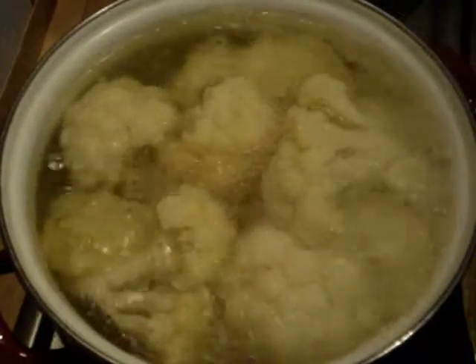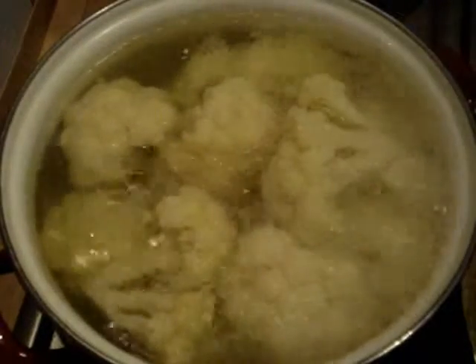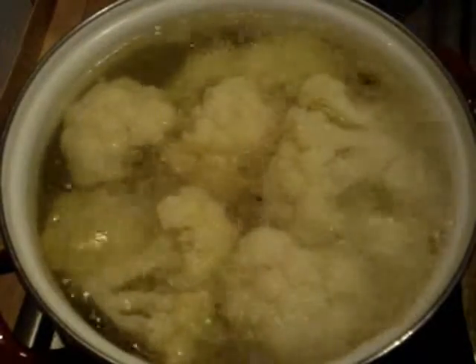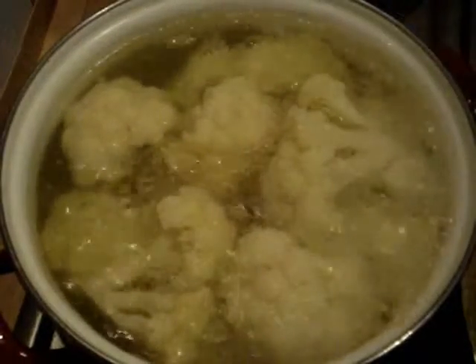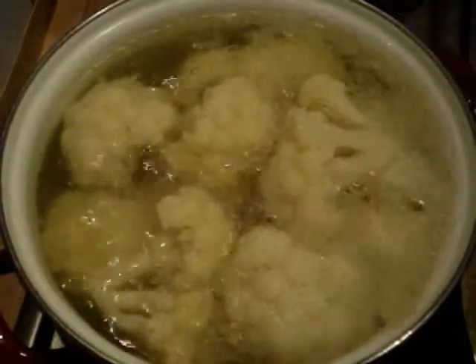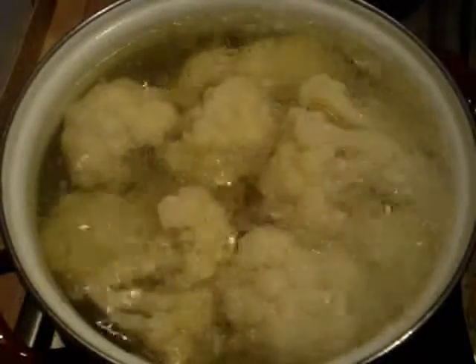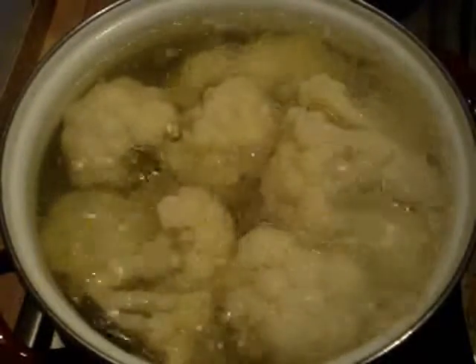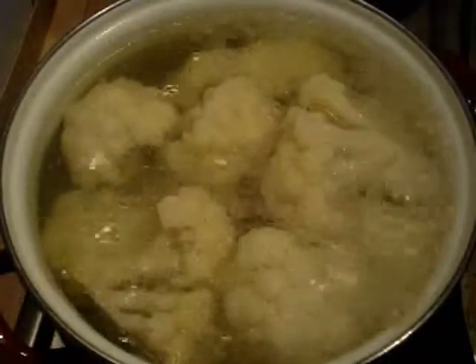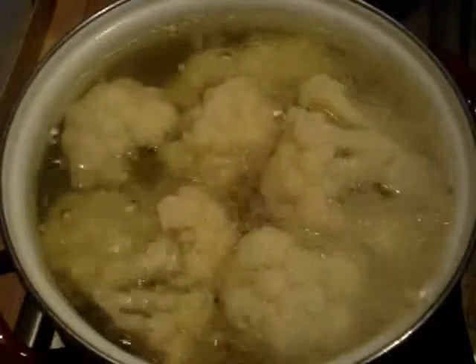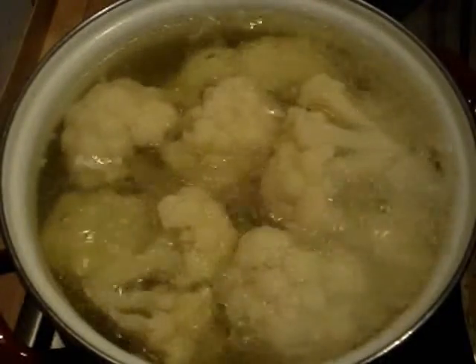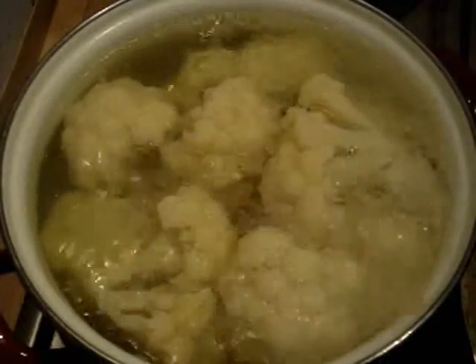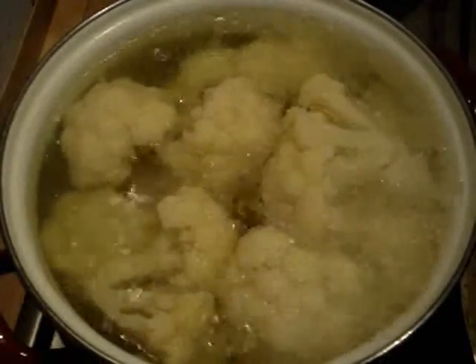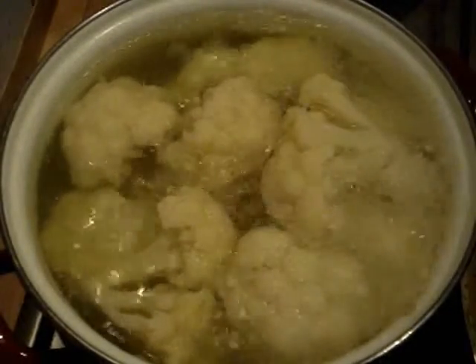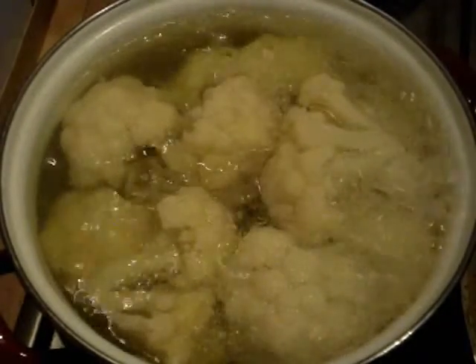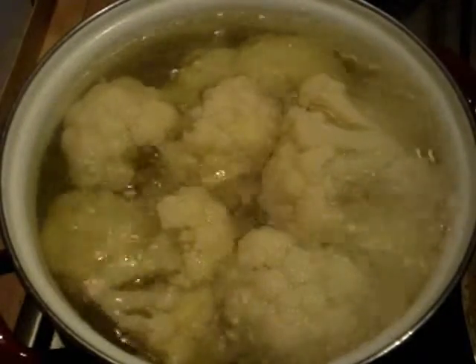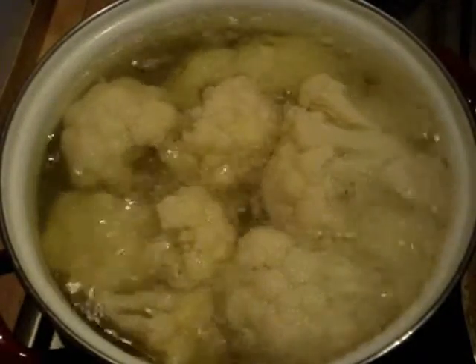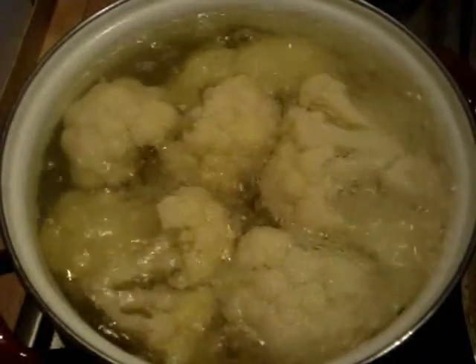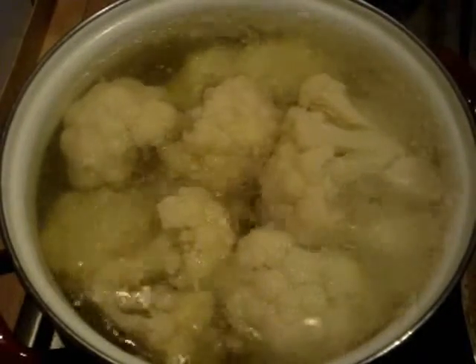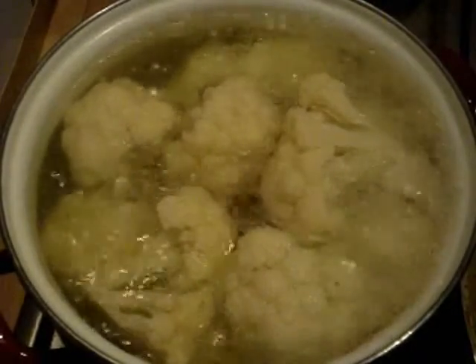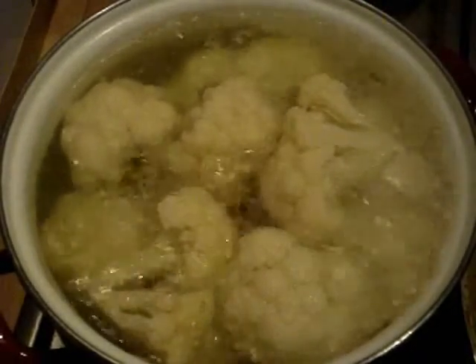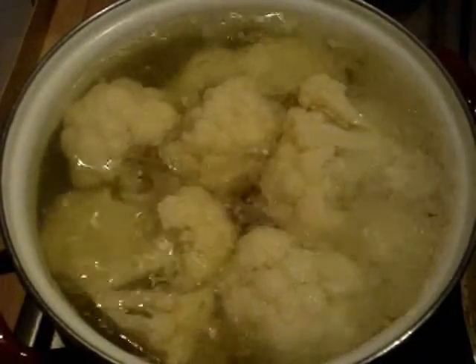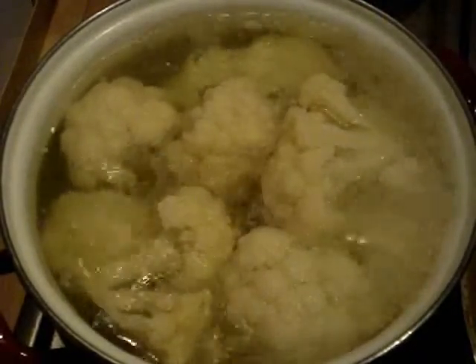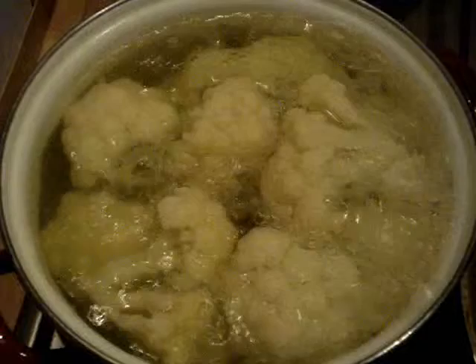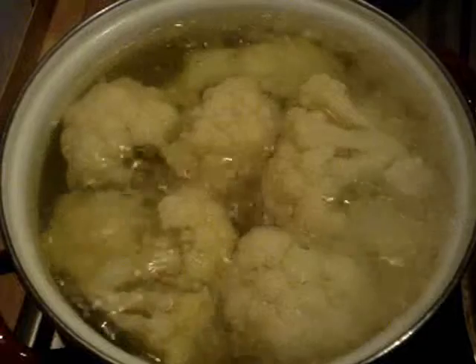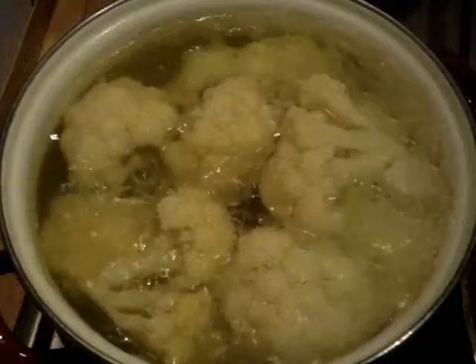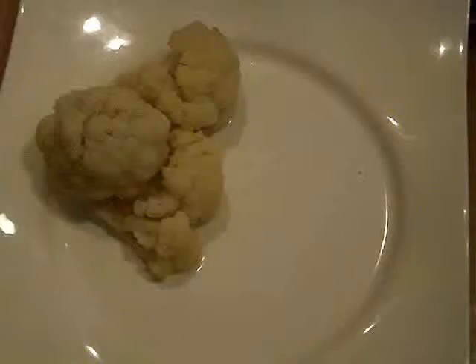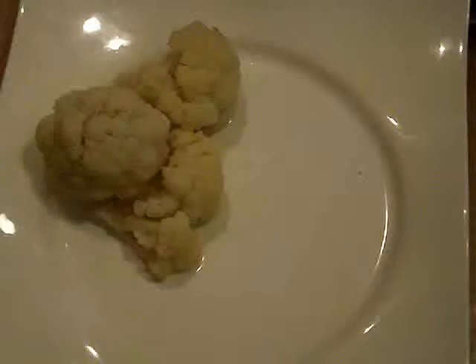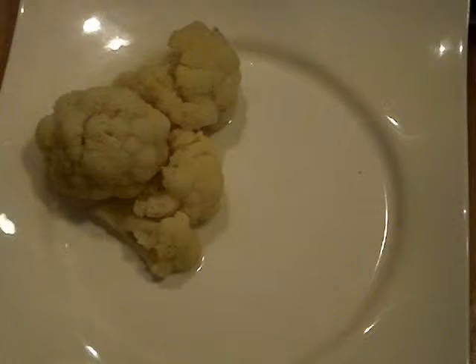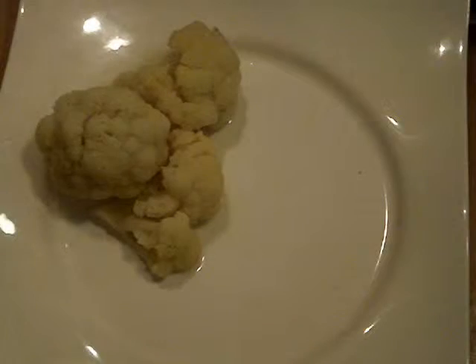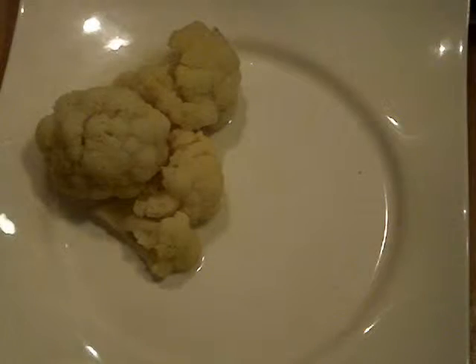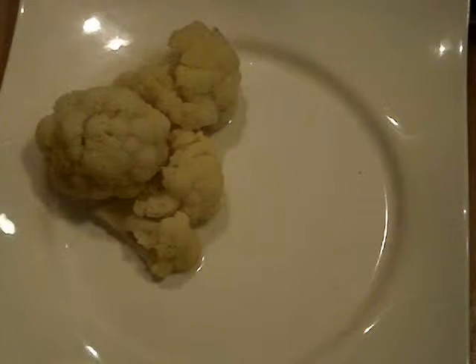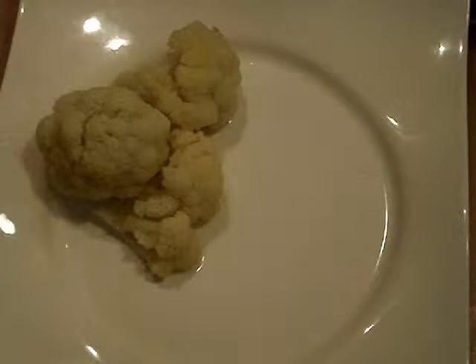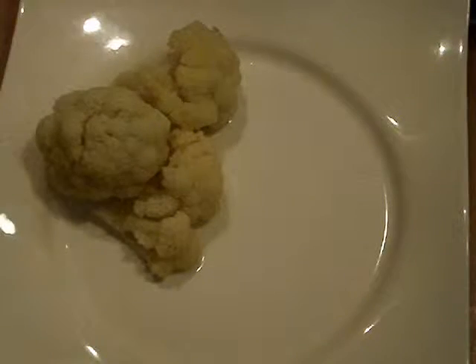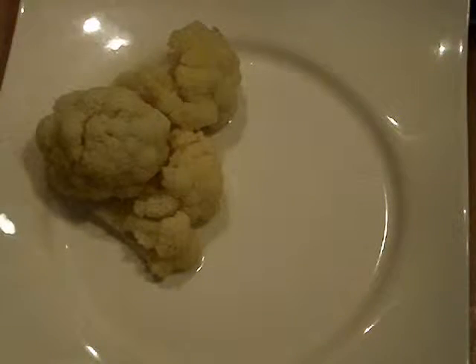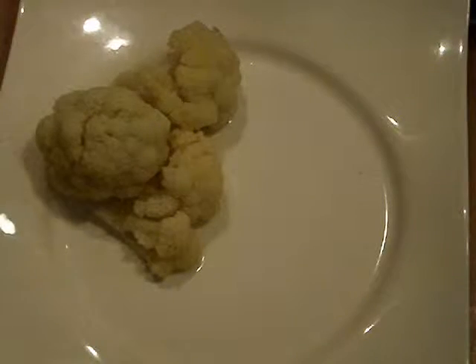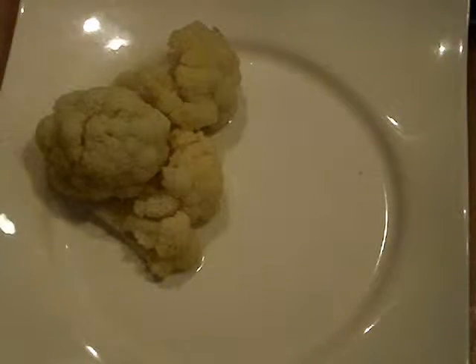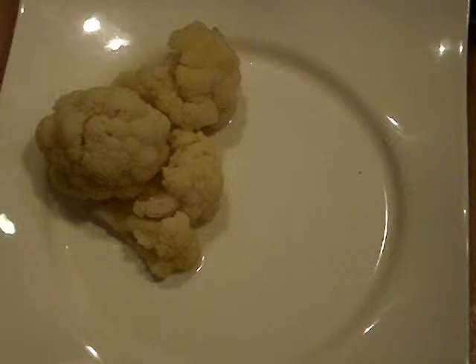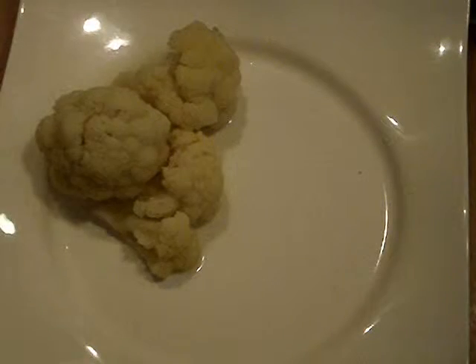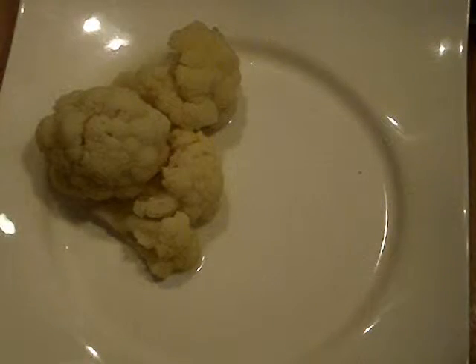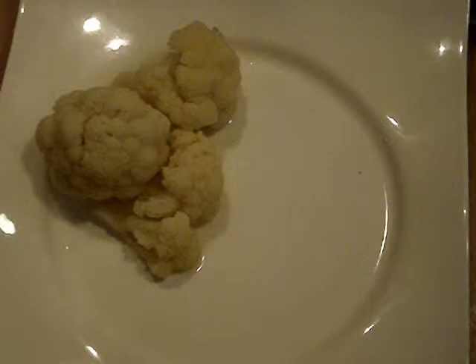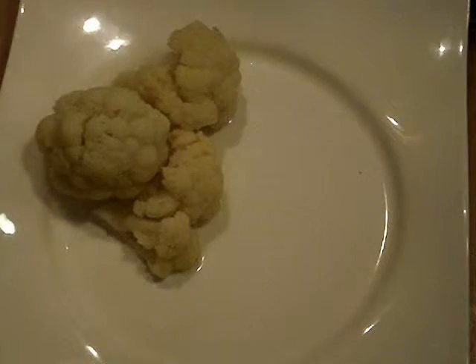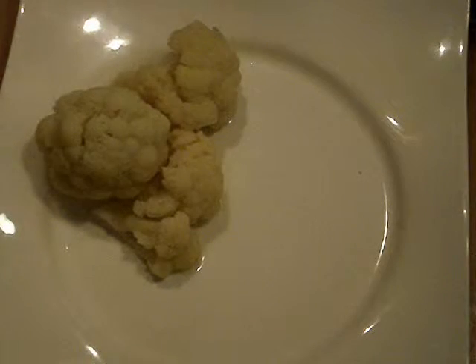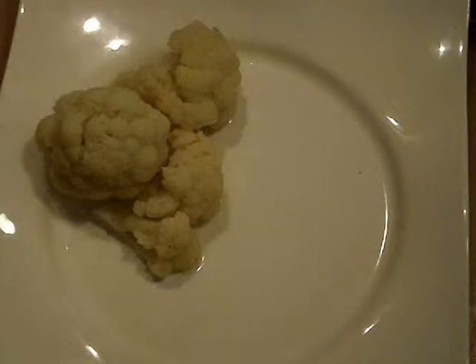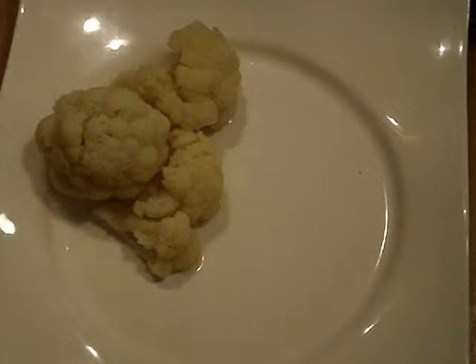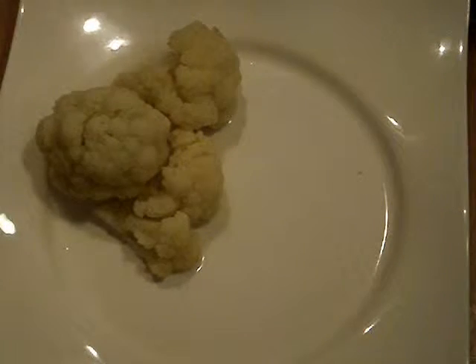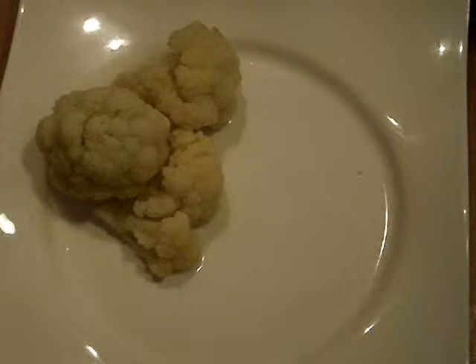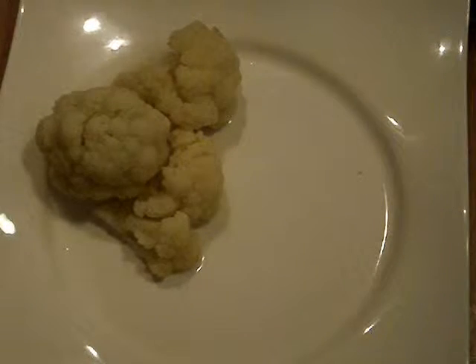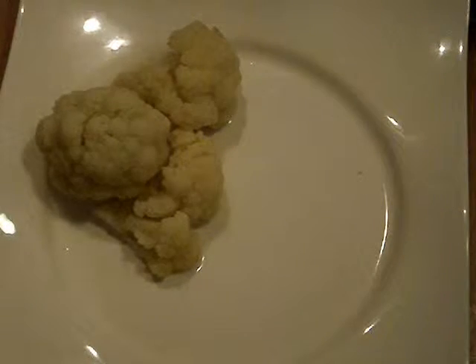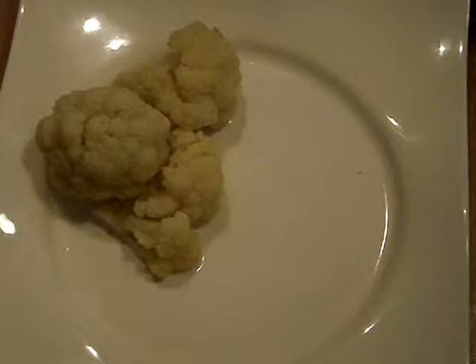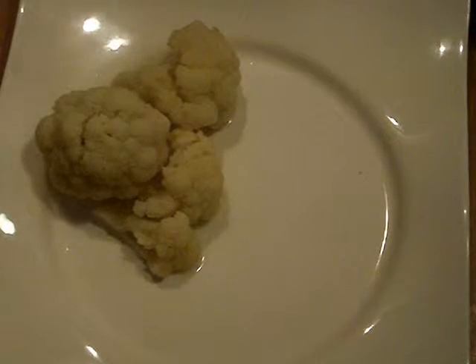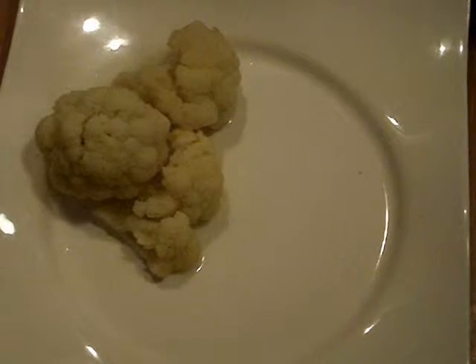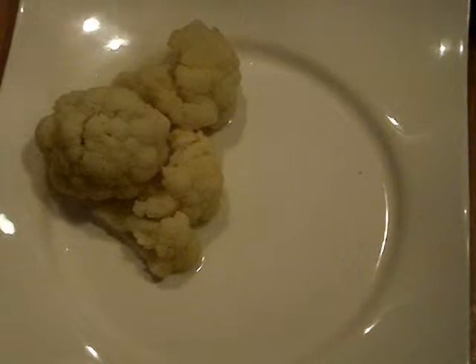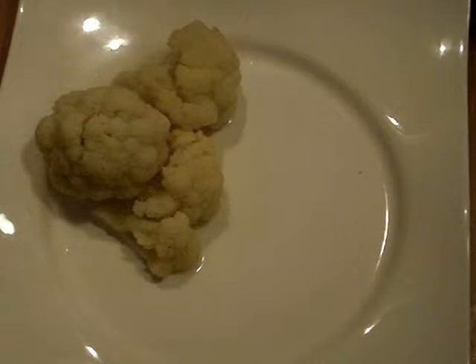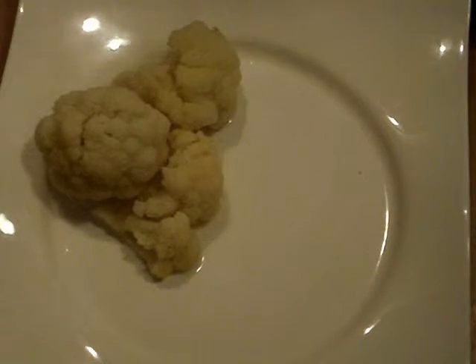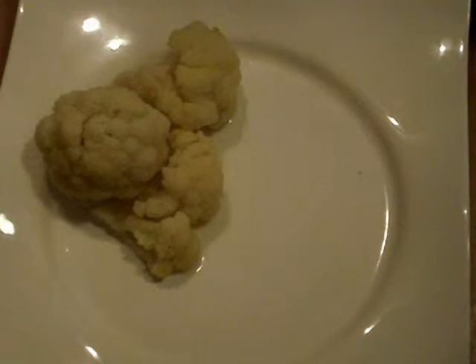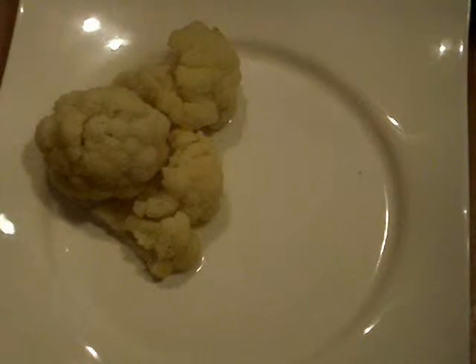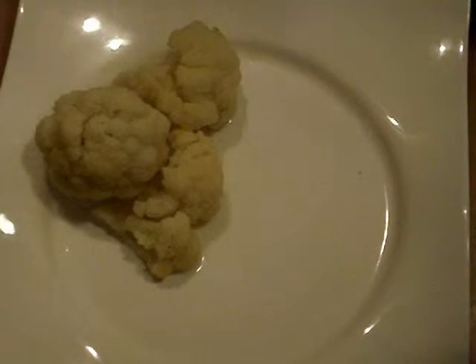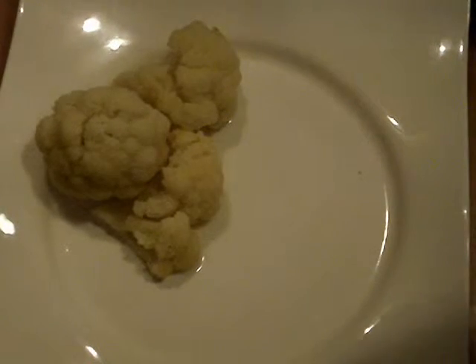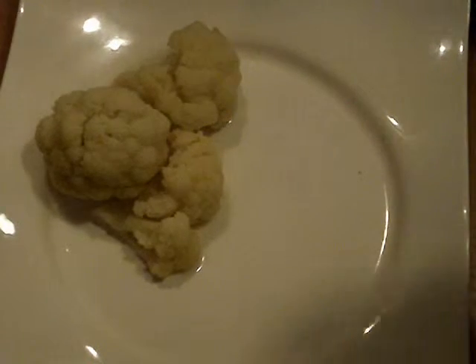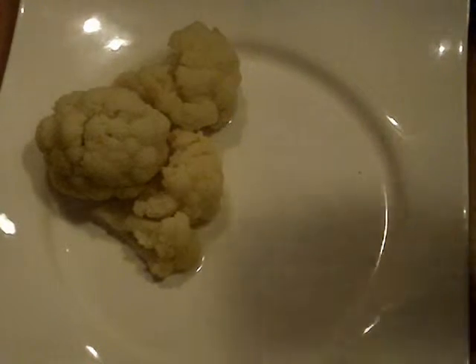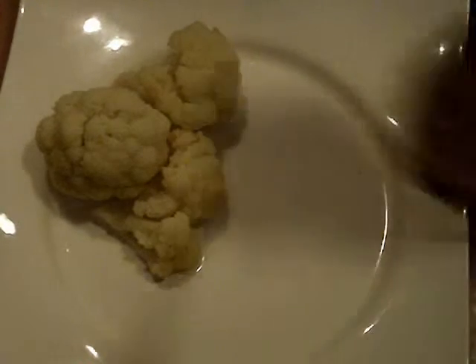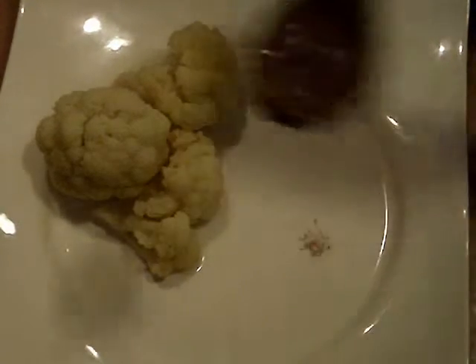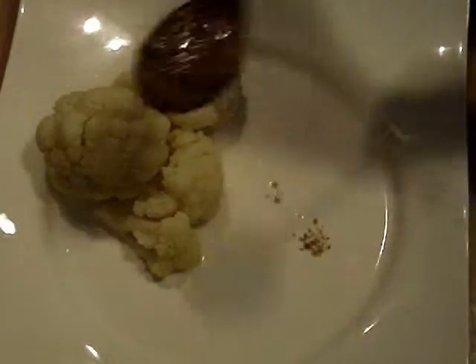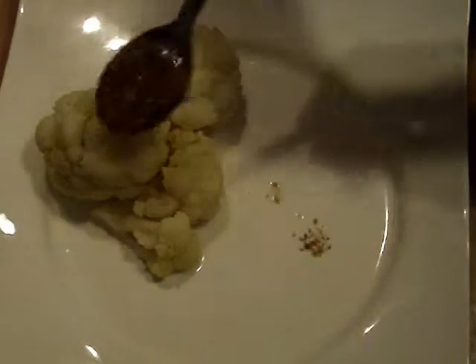When the cauliflower is done, place it on a plate and garnish with breadcrumbs and butter.